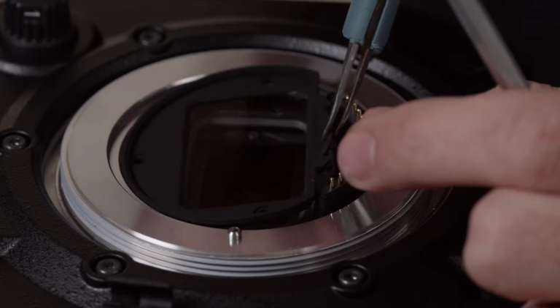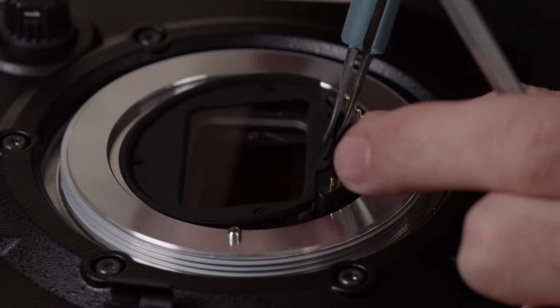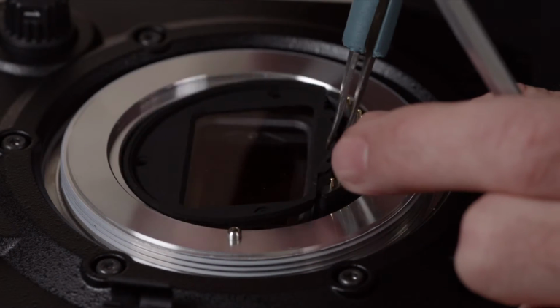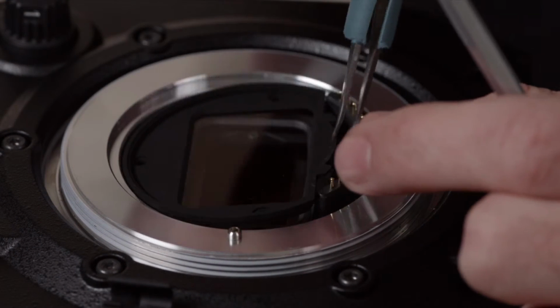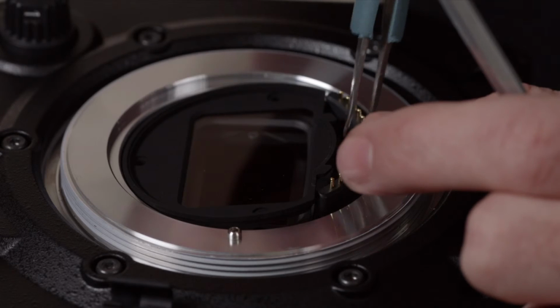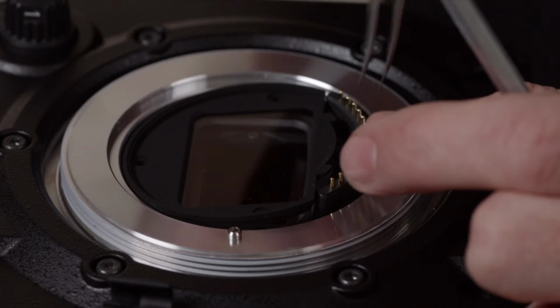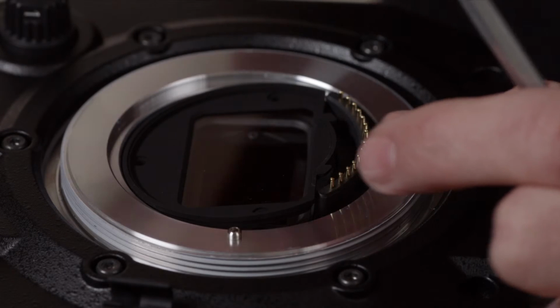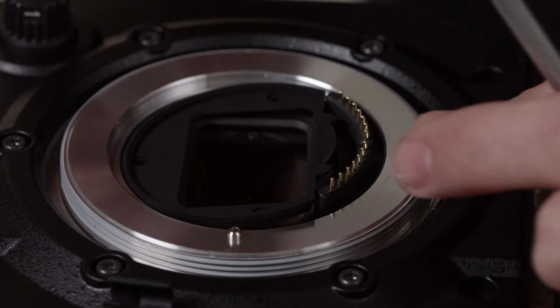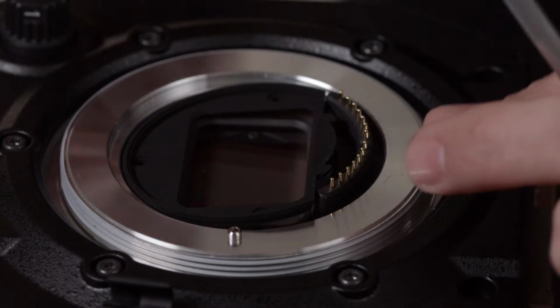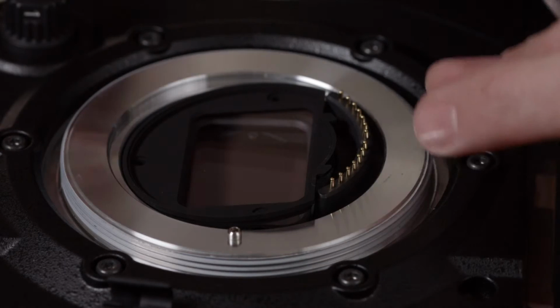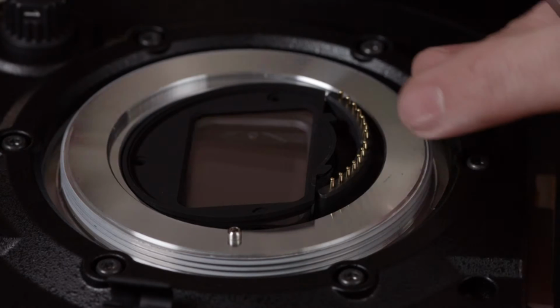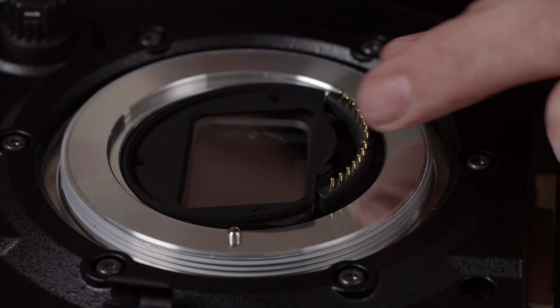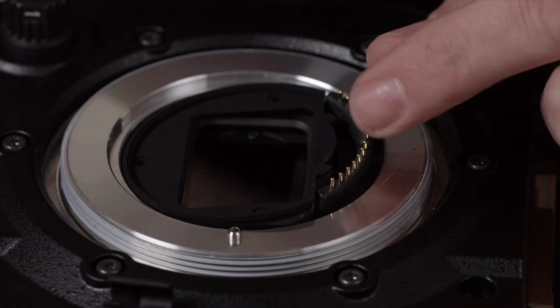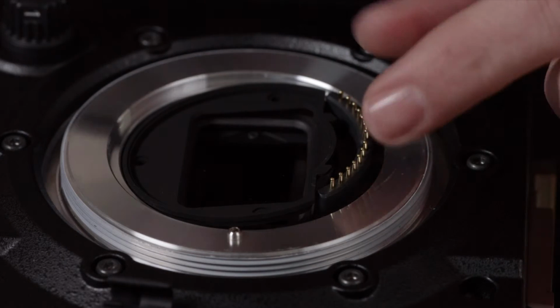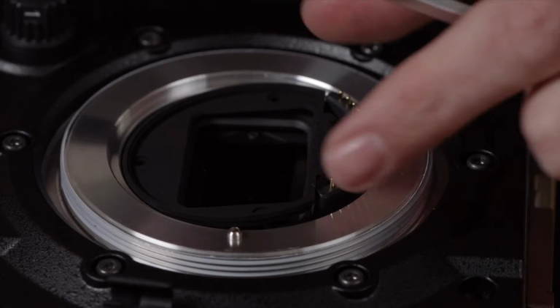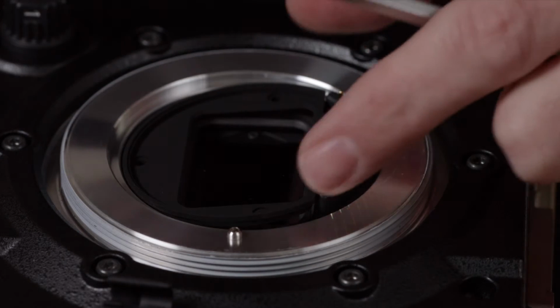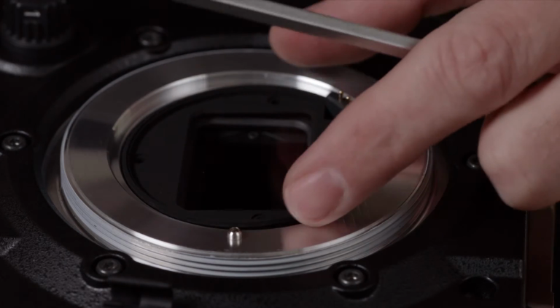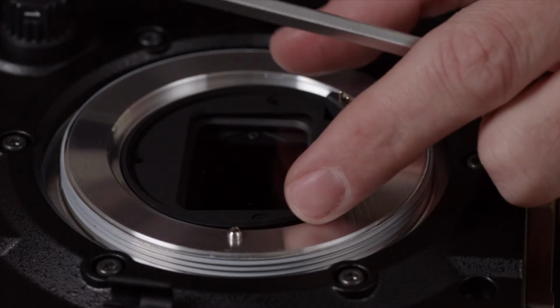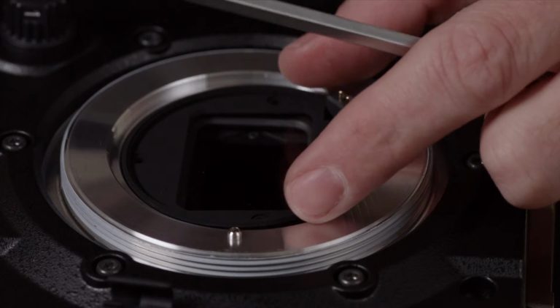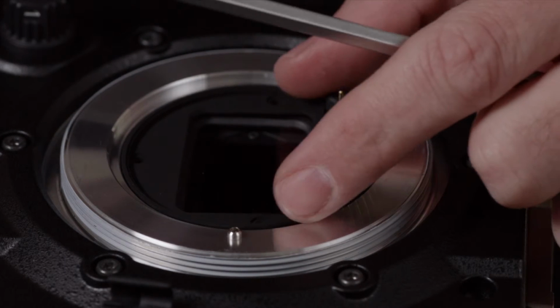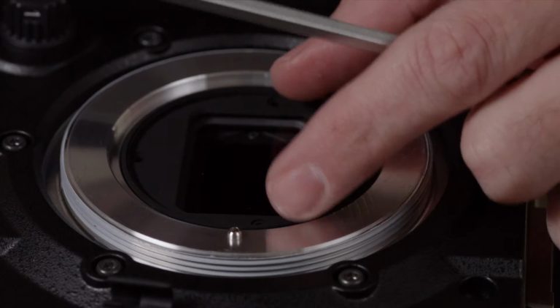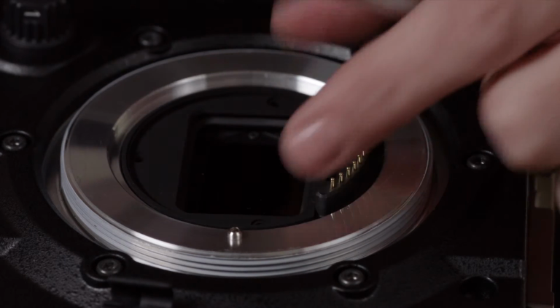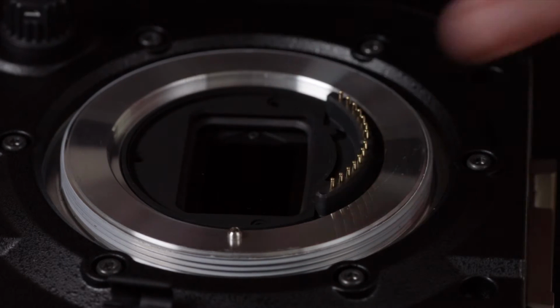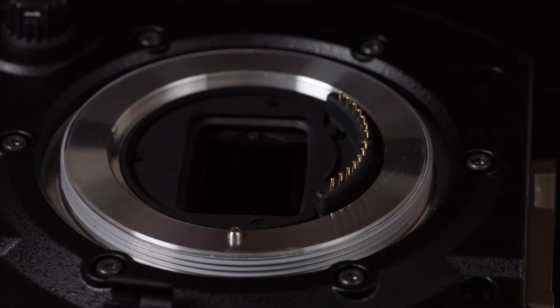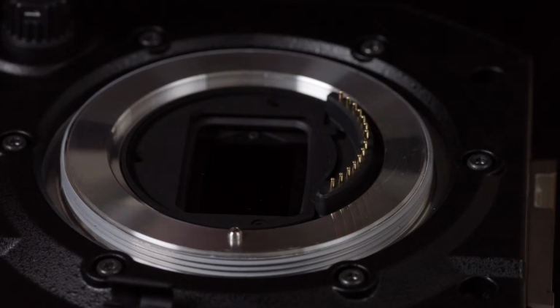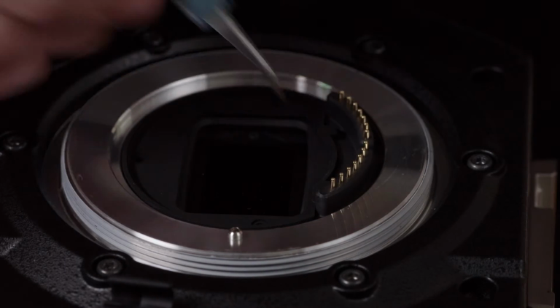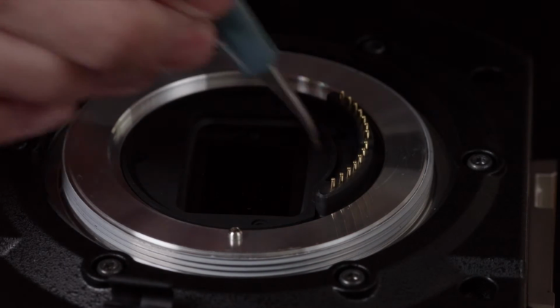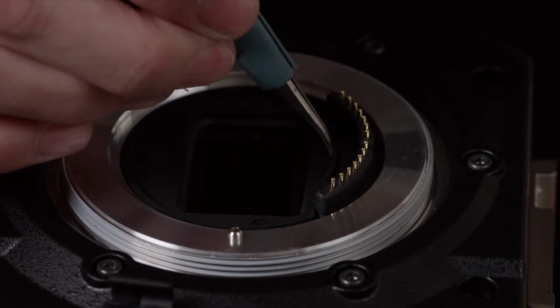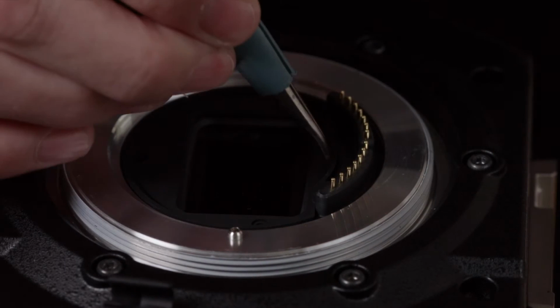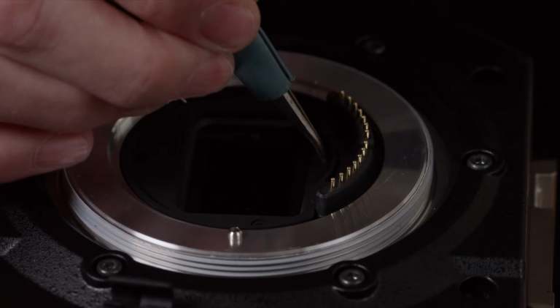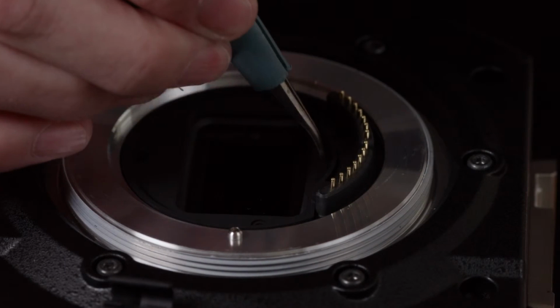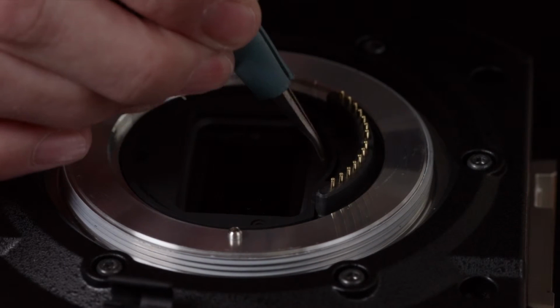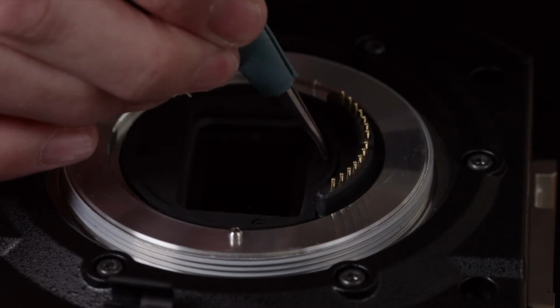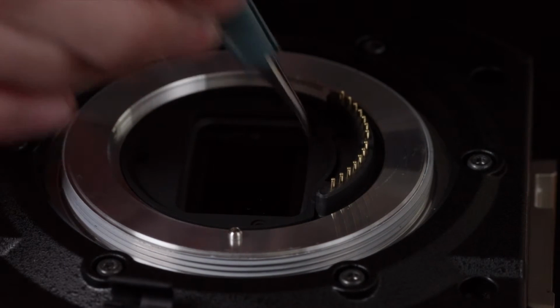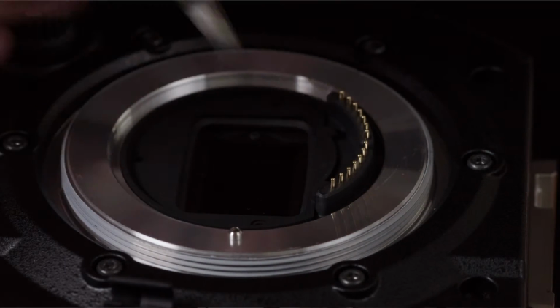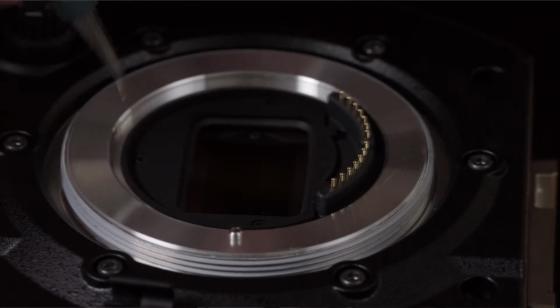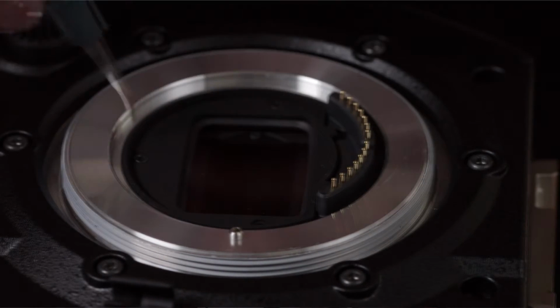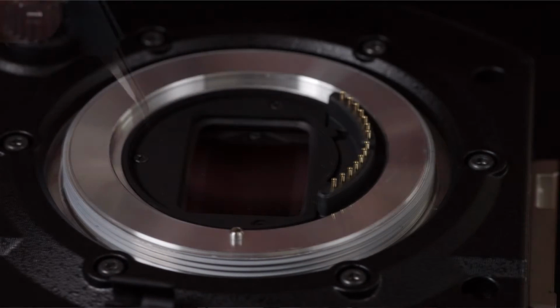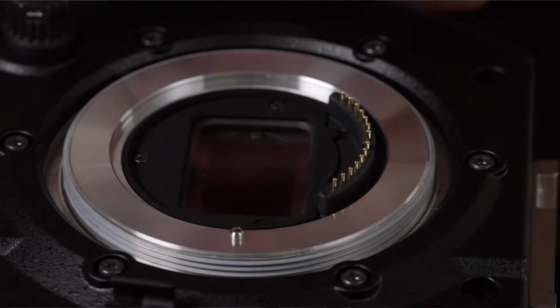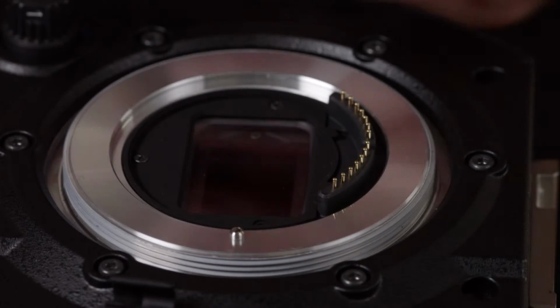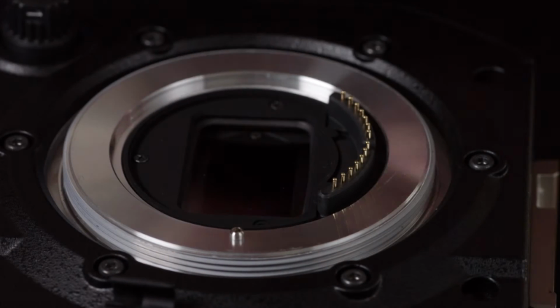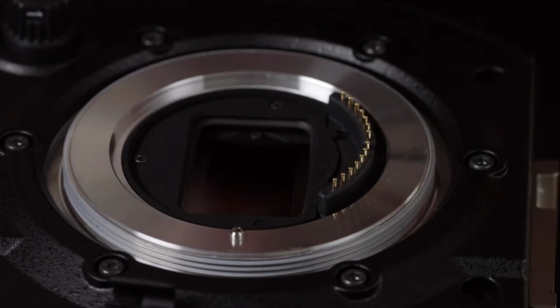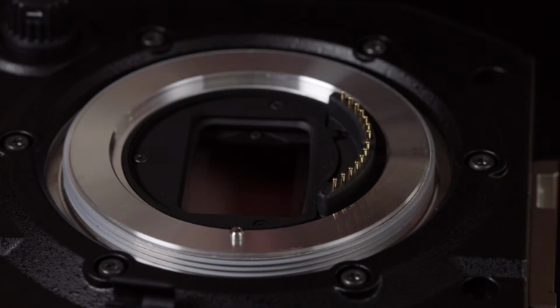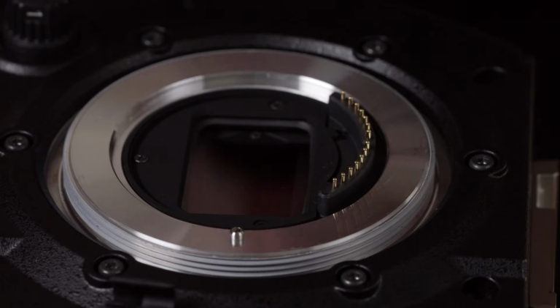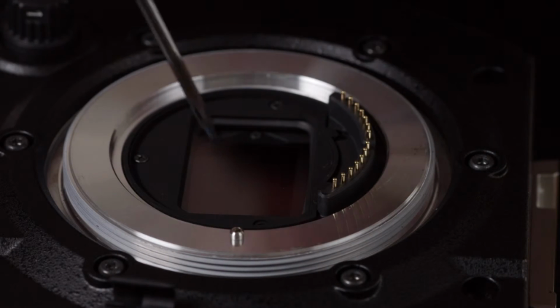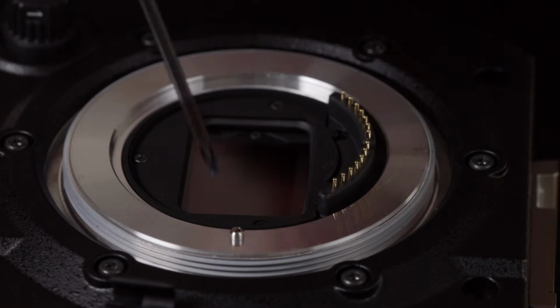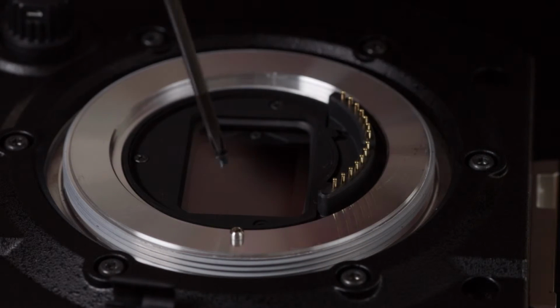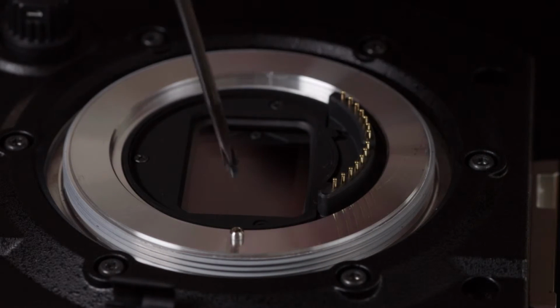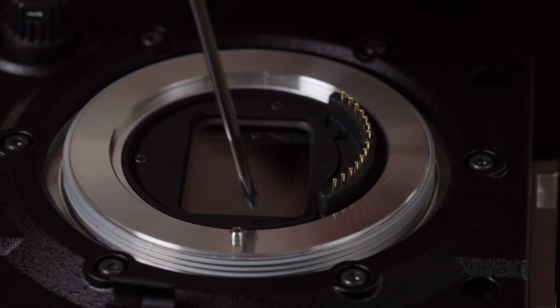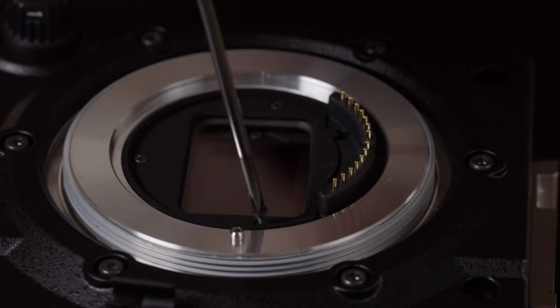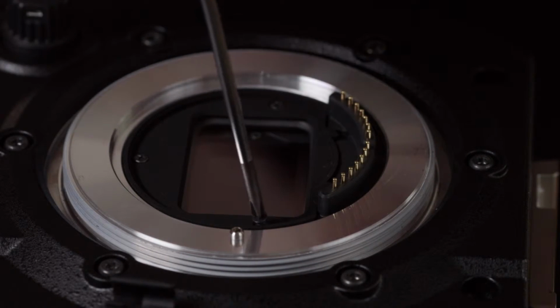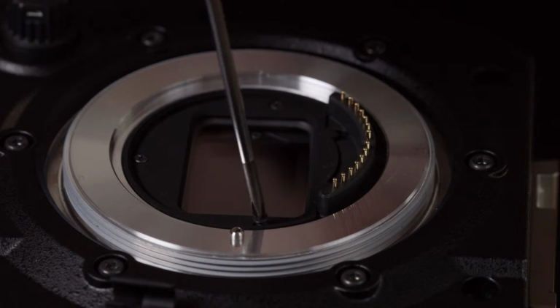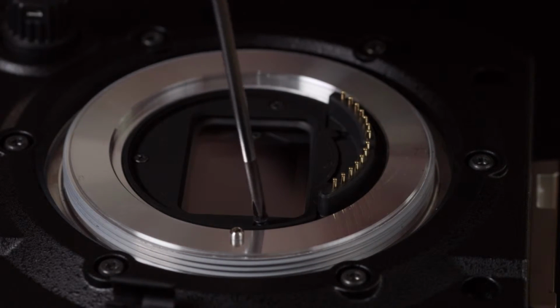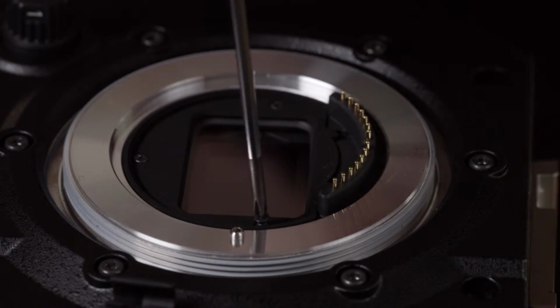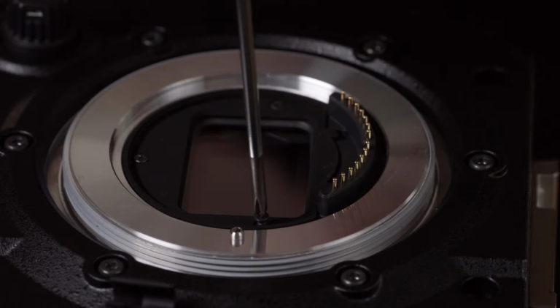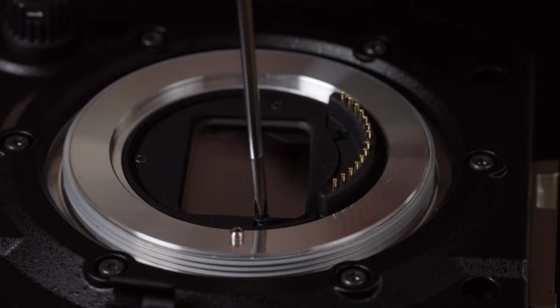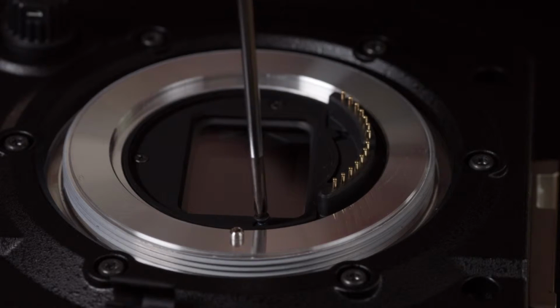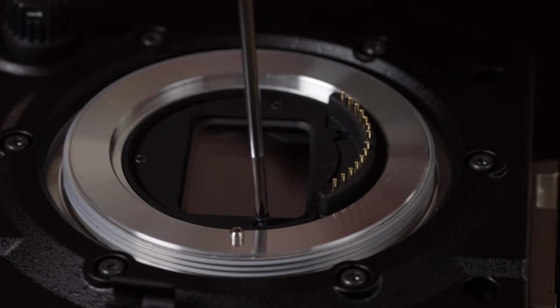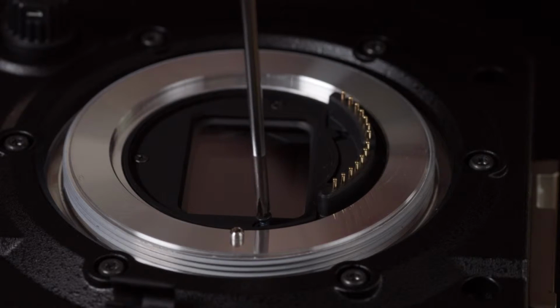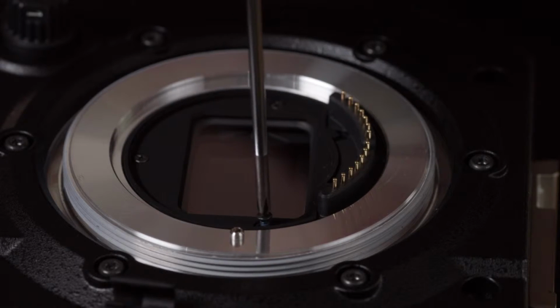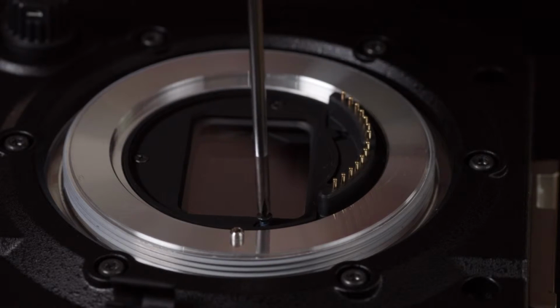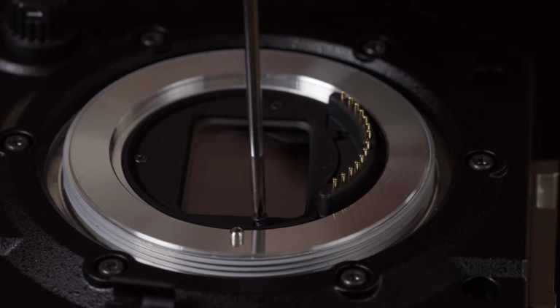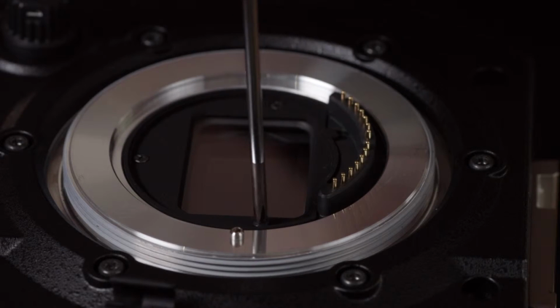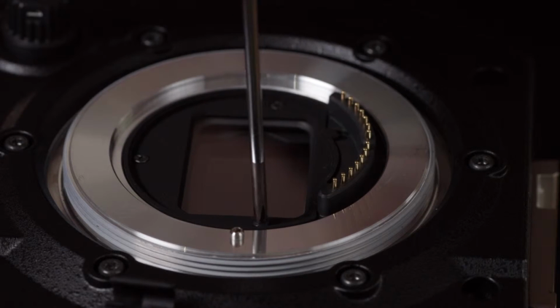Insert the clear filter. Reinsert the screws and tighten them to secure that the filter is in place.